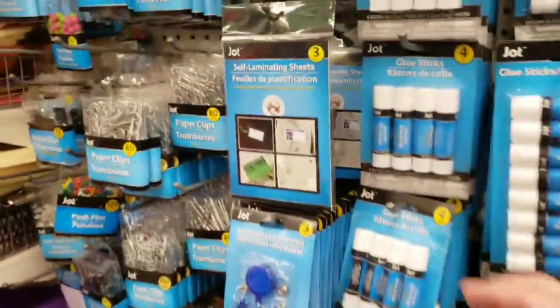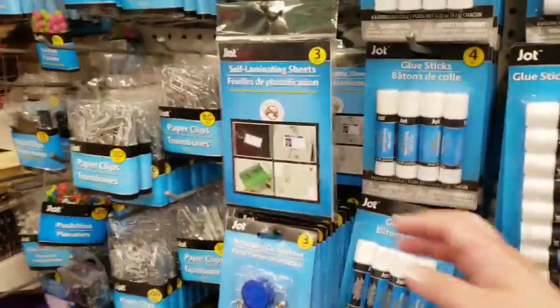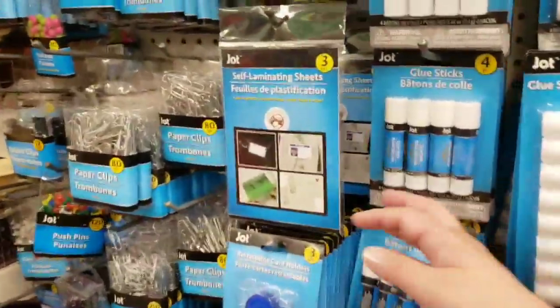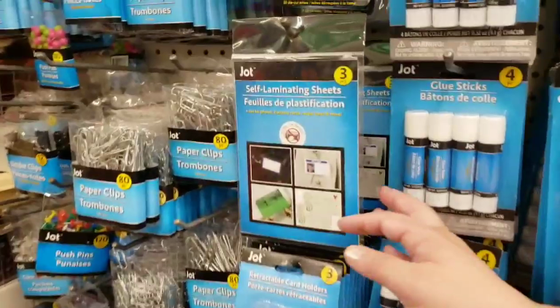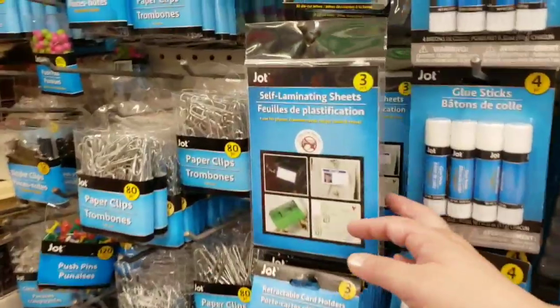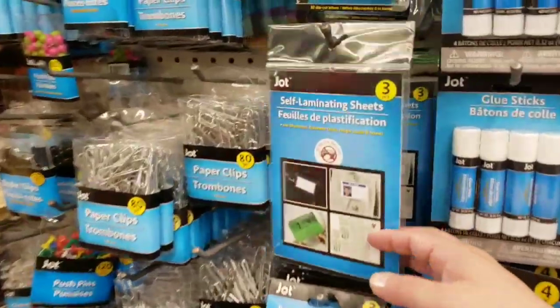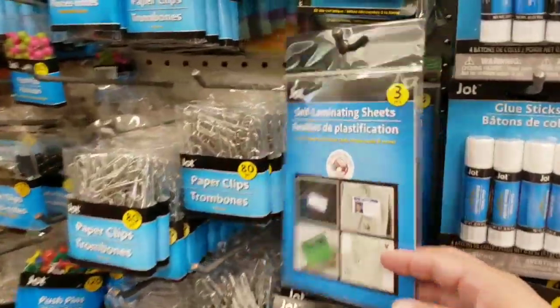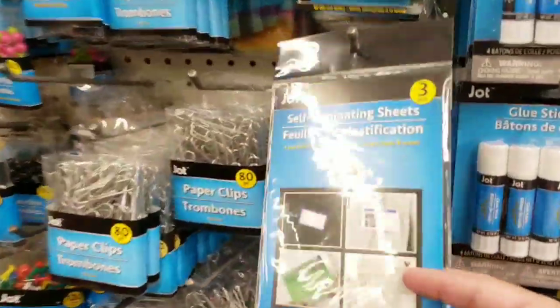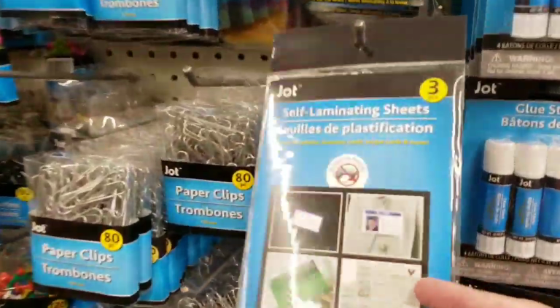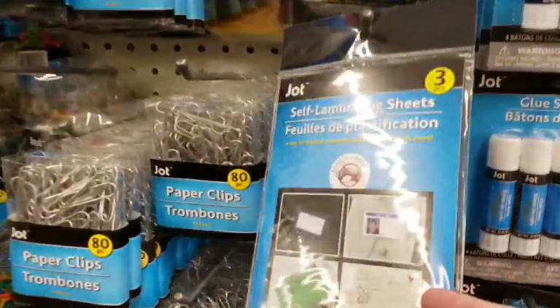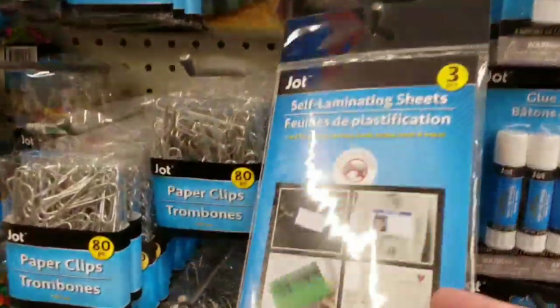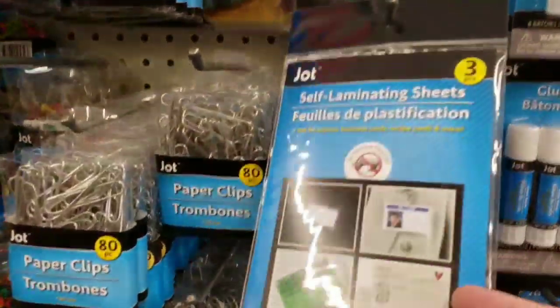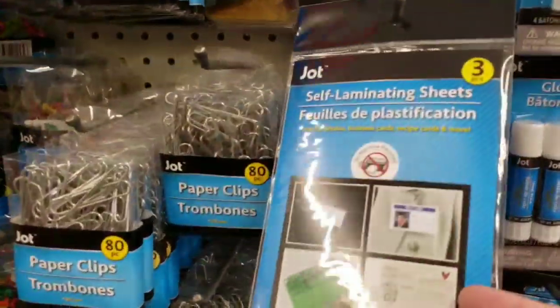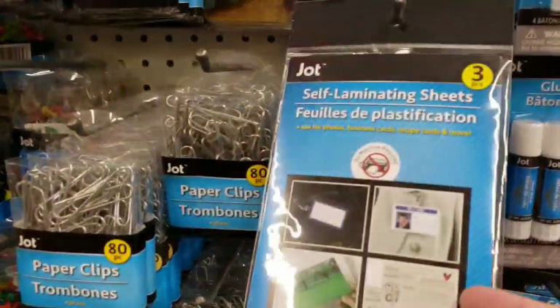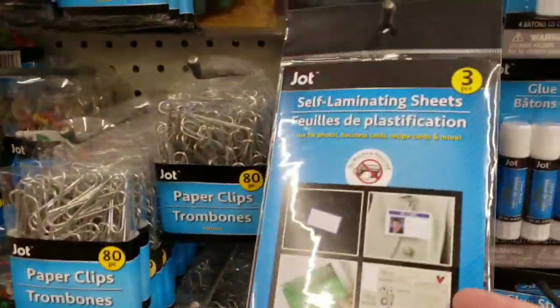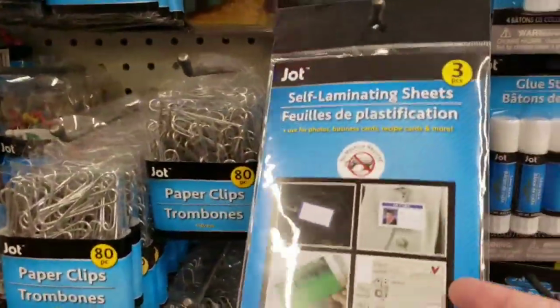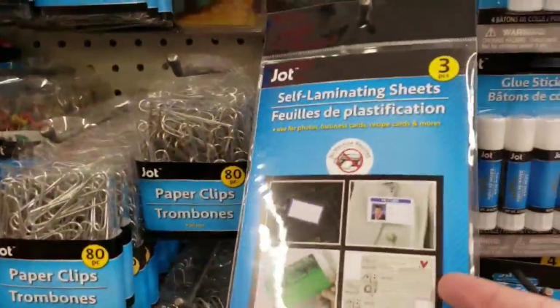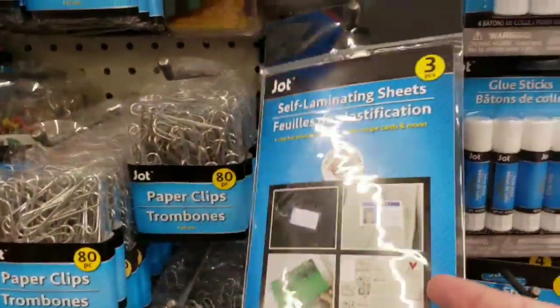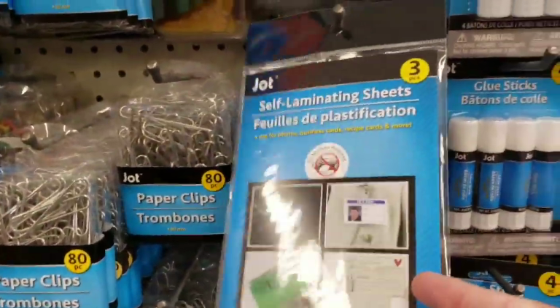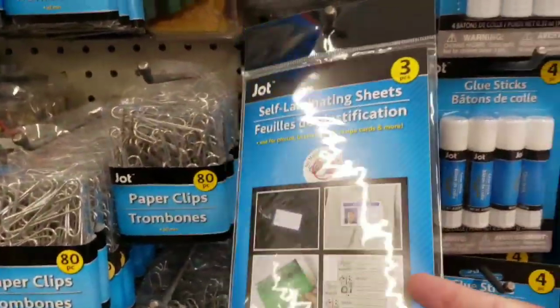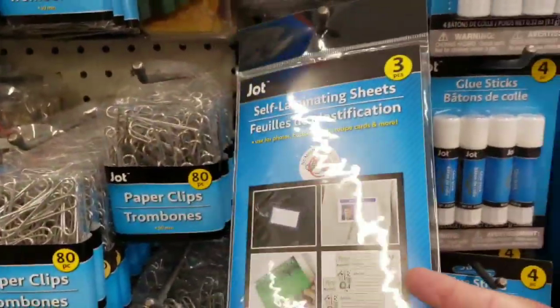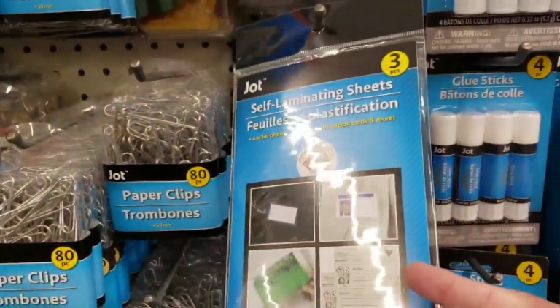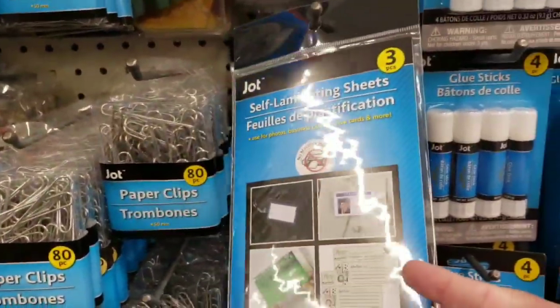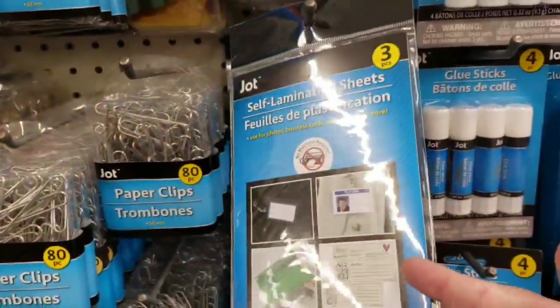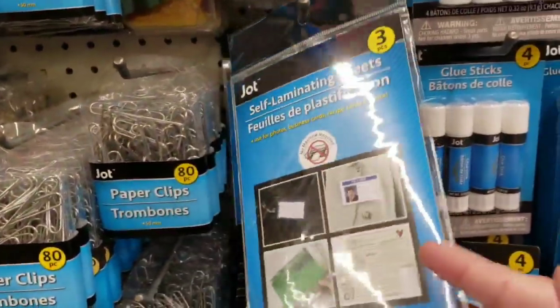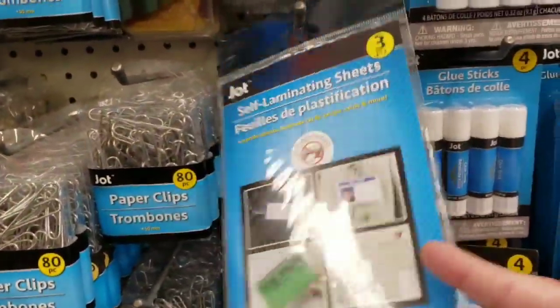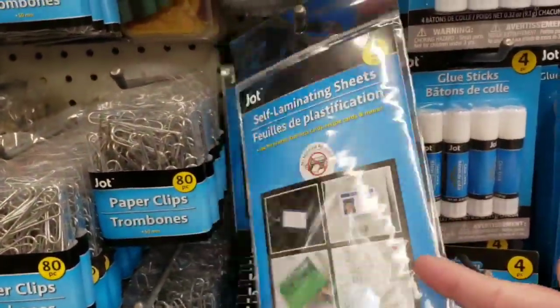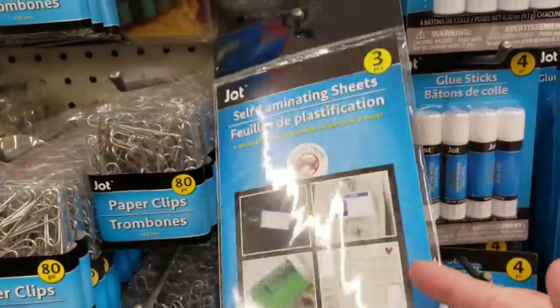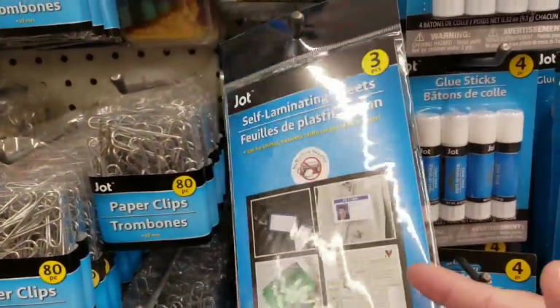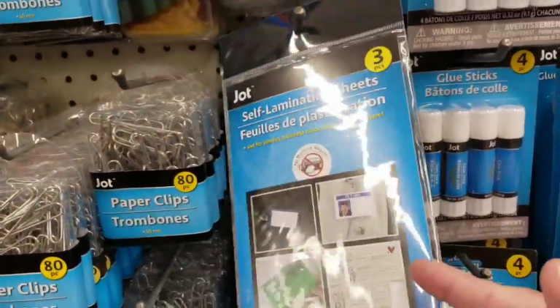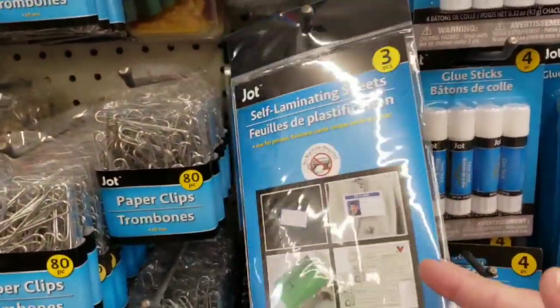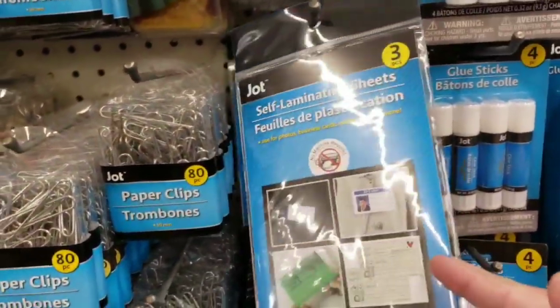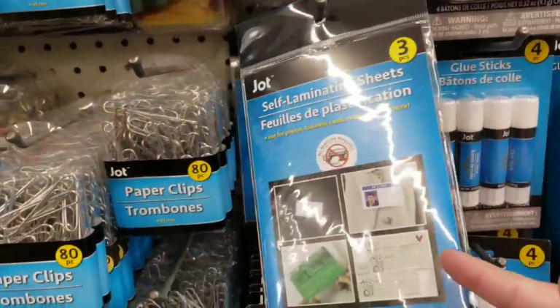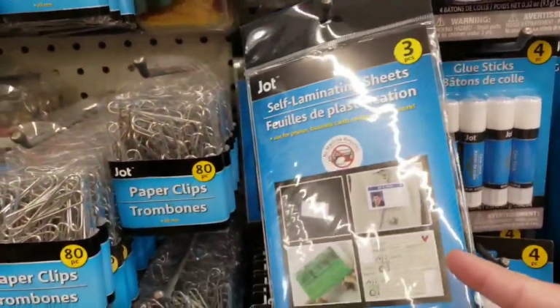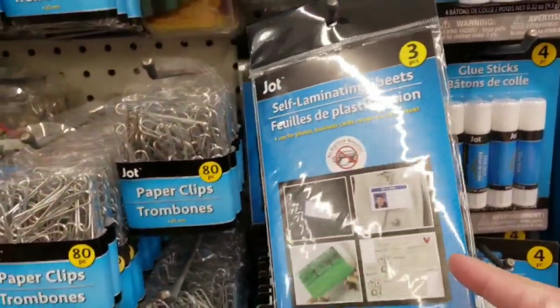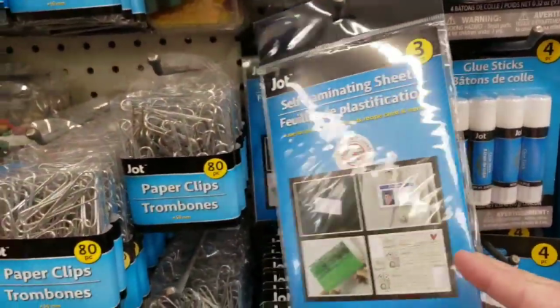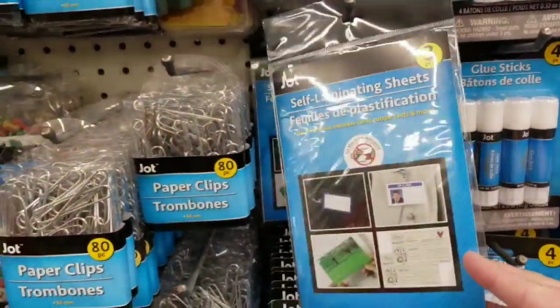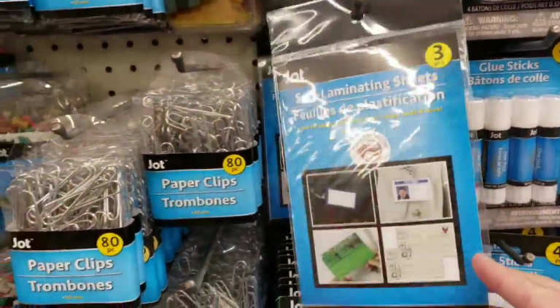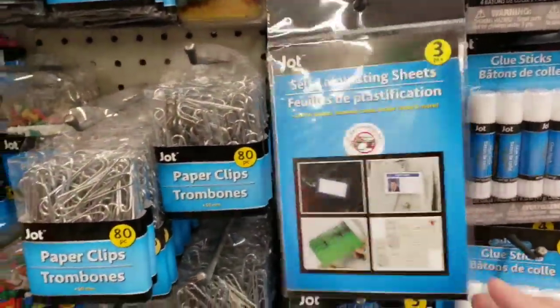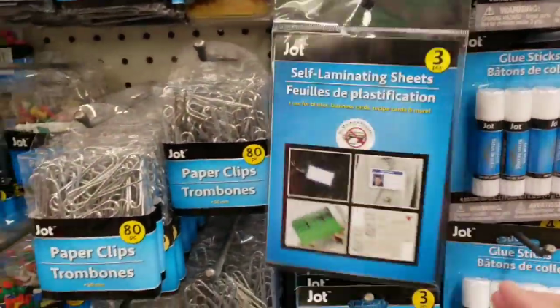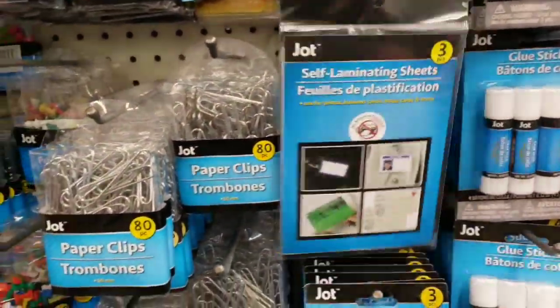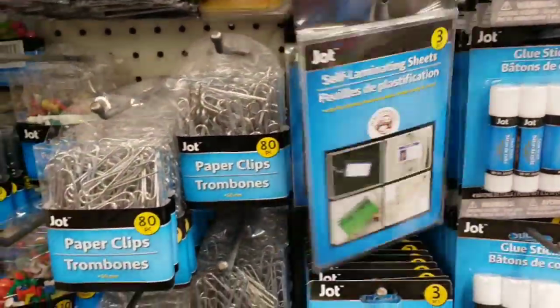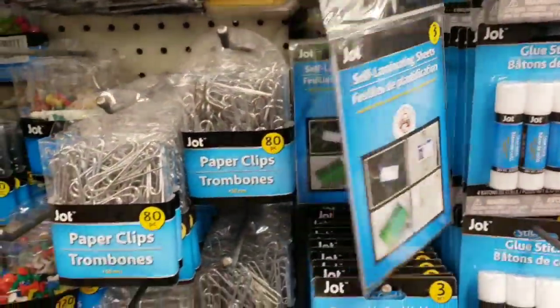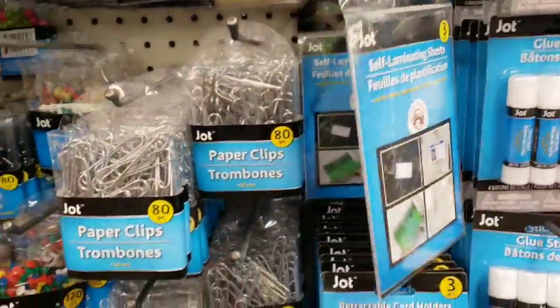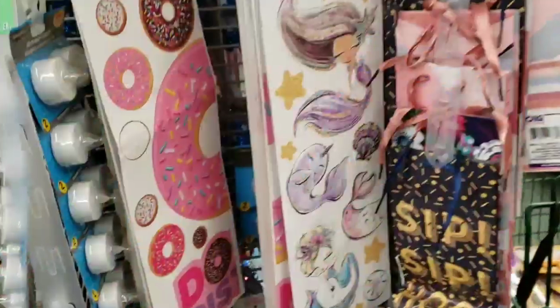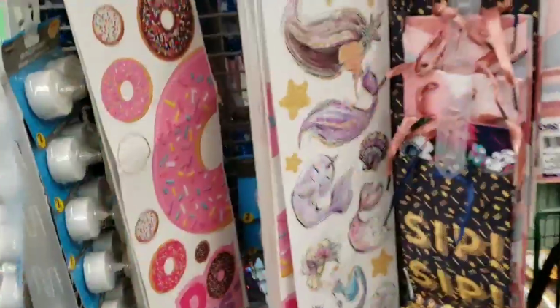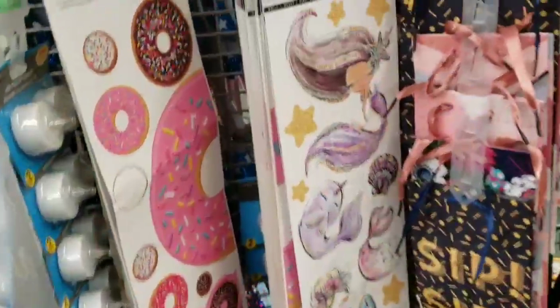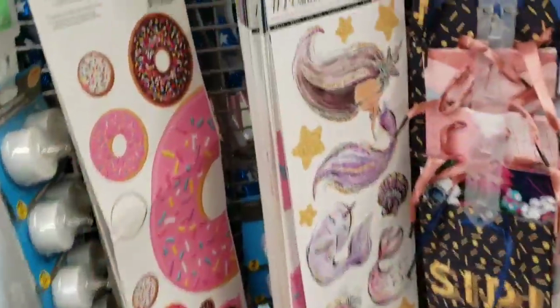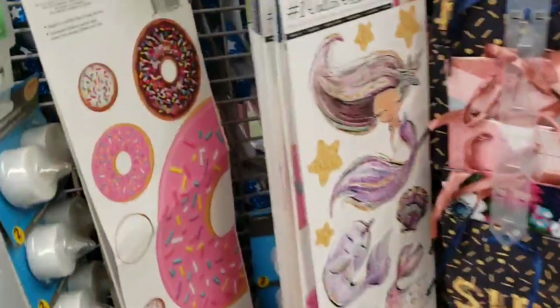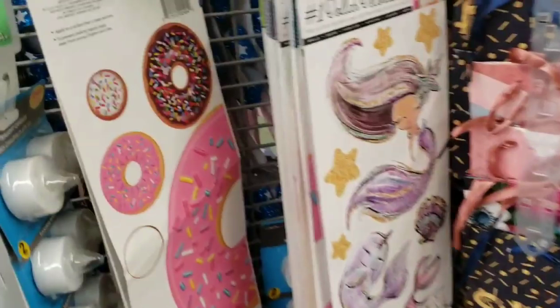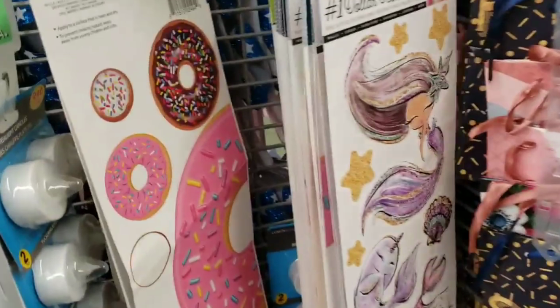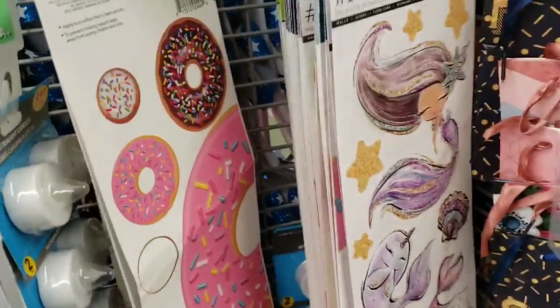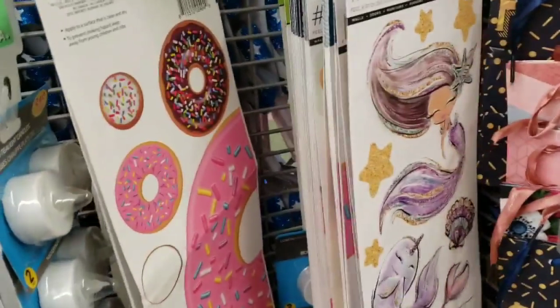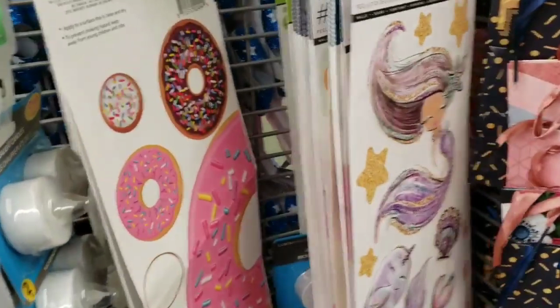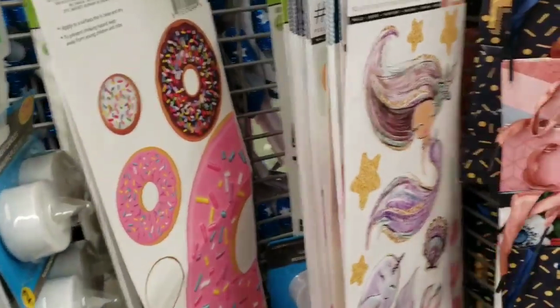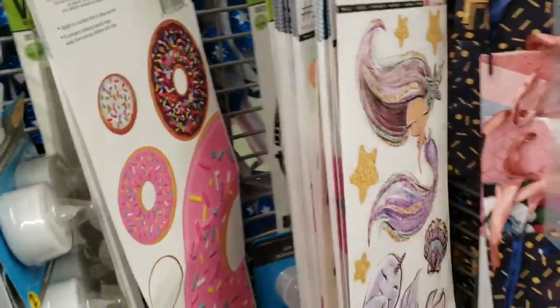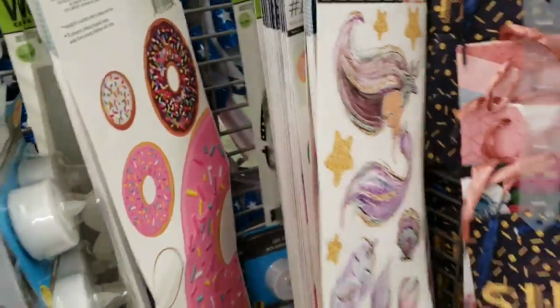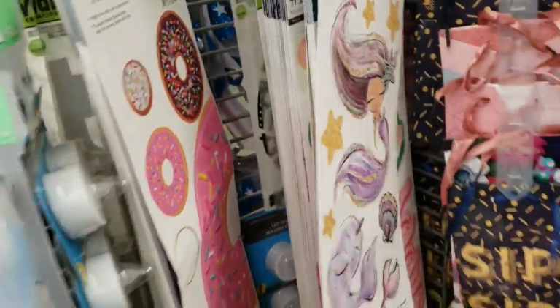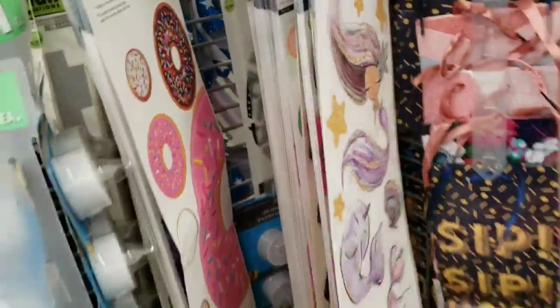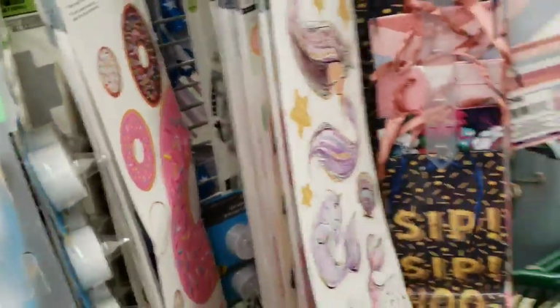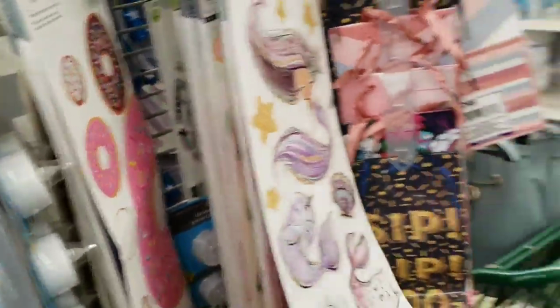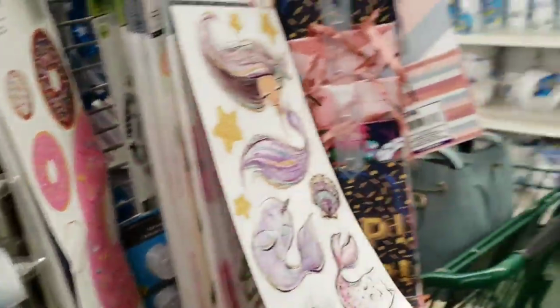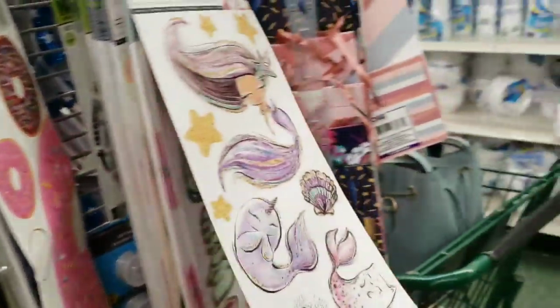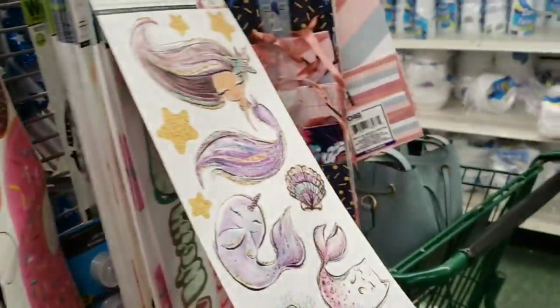I've bought these a couple times and then never used them — I need to find mine. They also have a new mermaid decal.